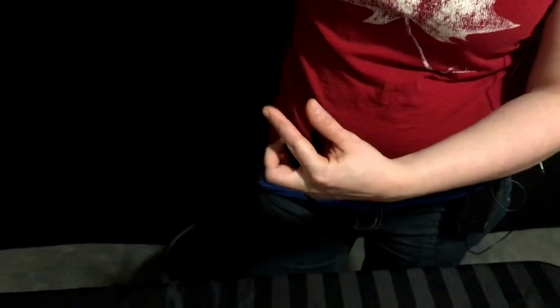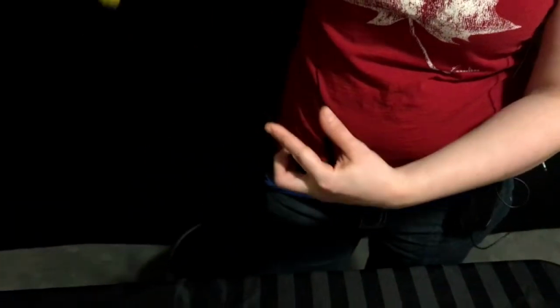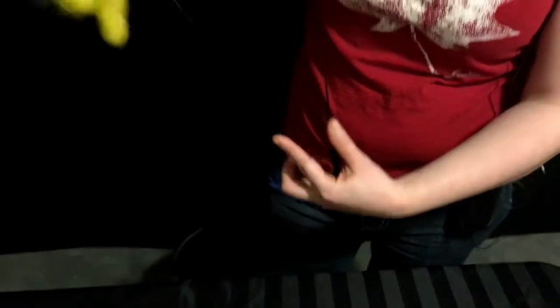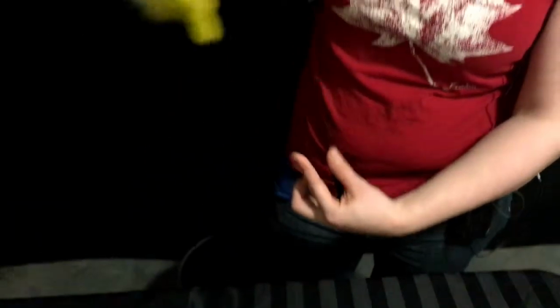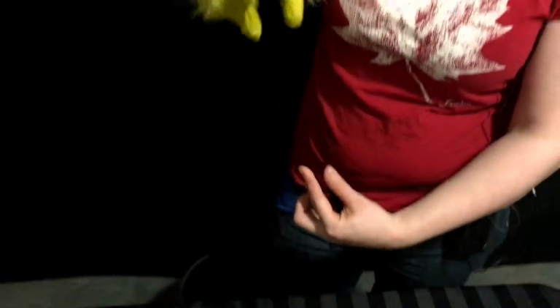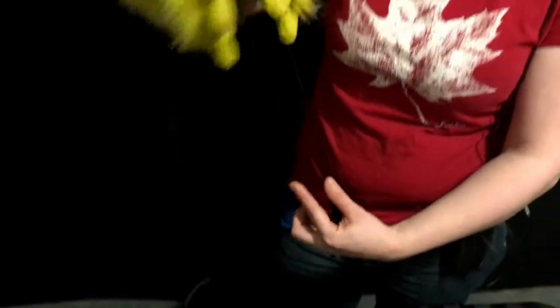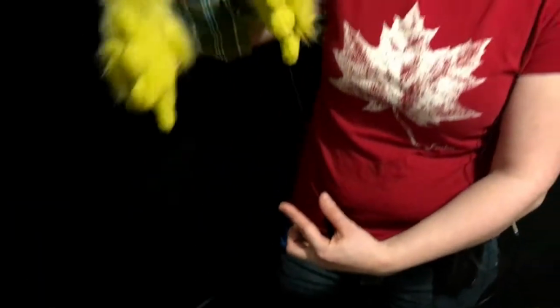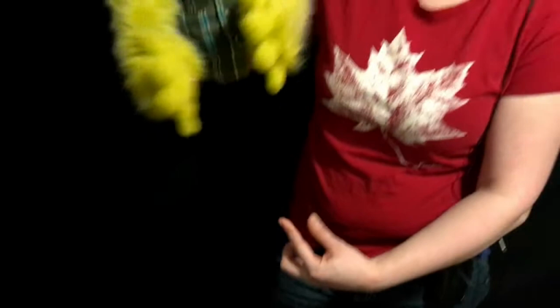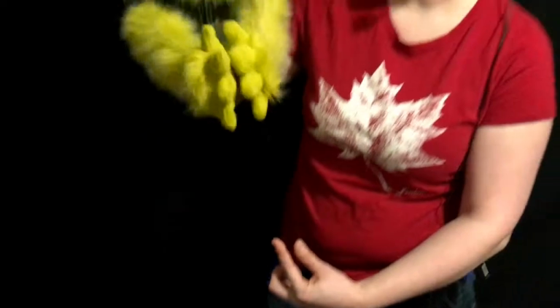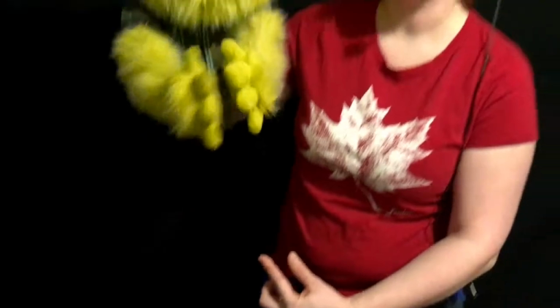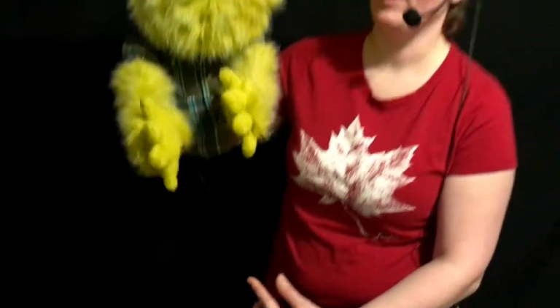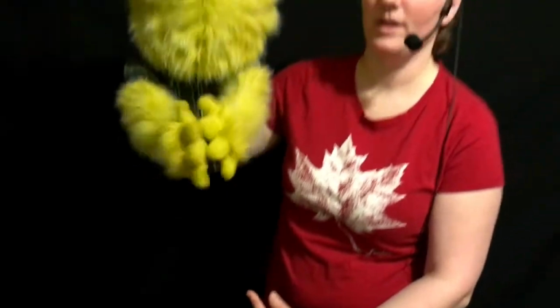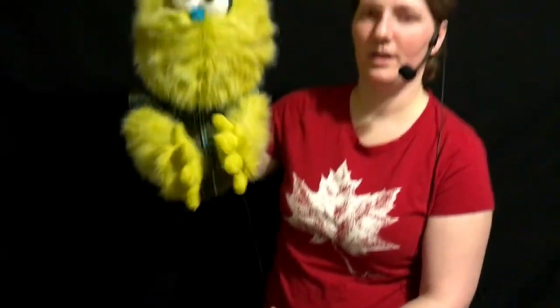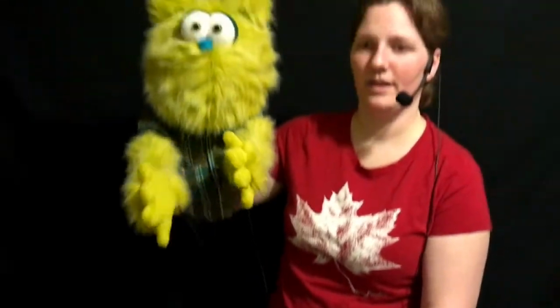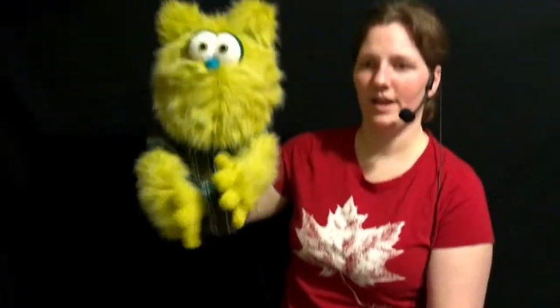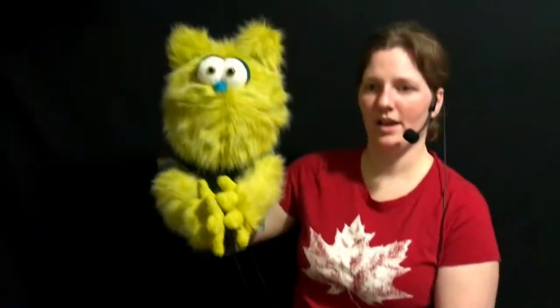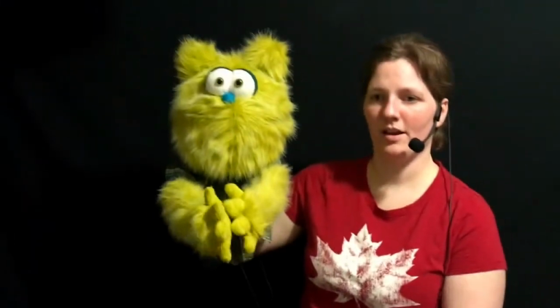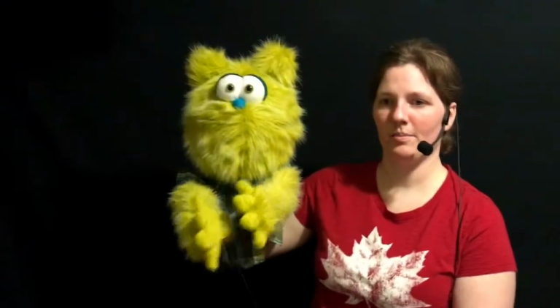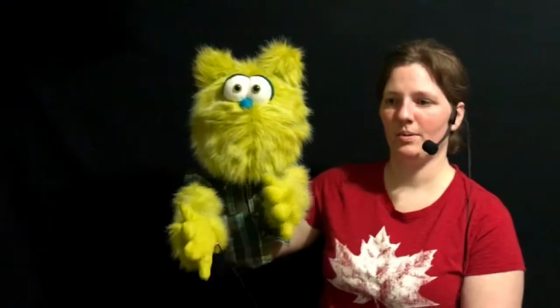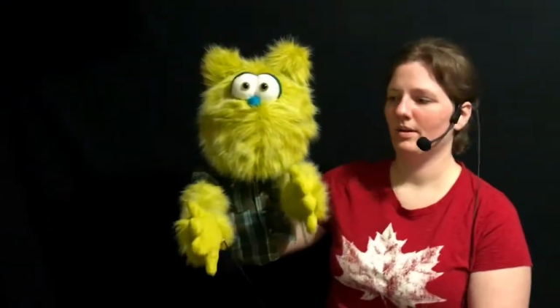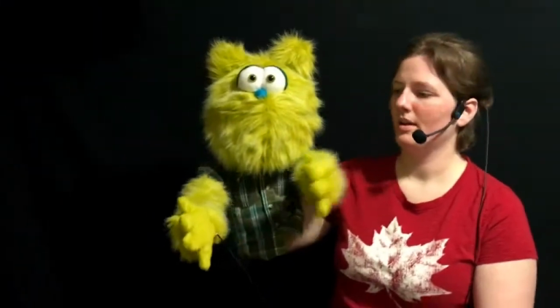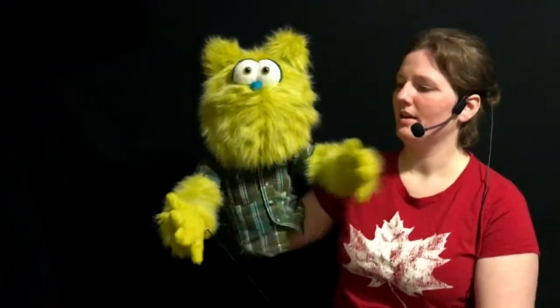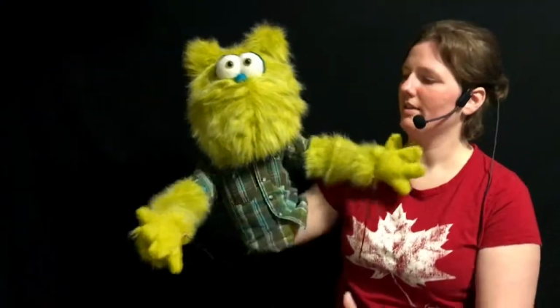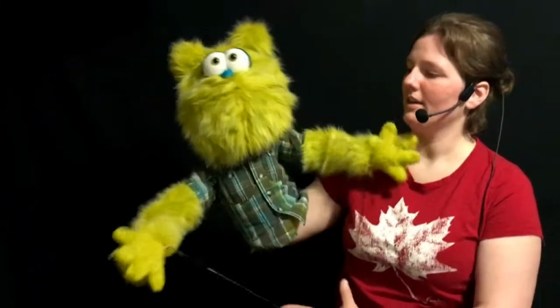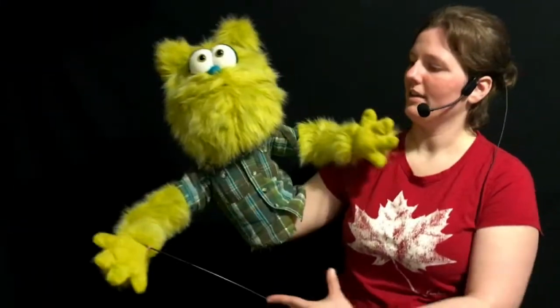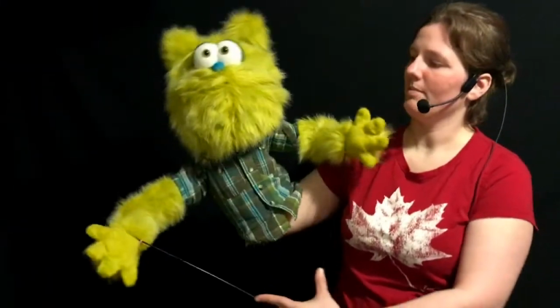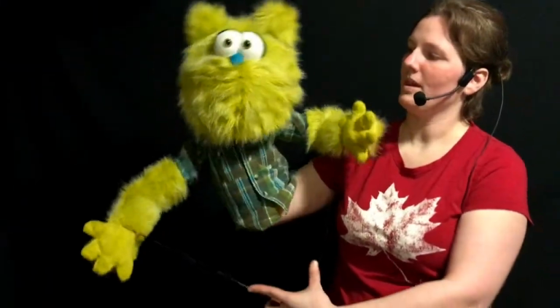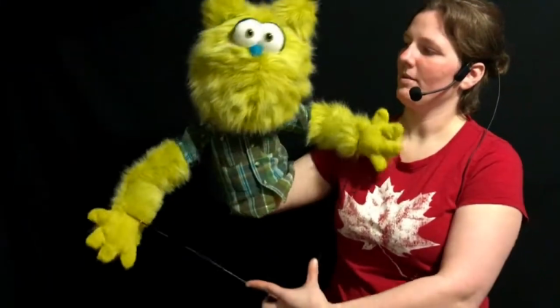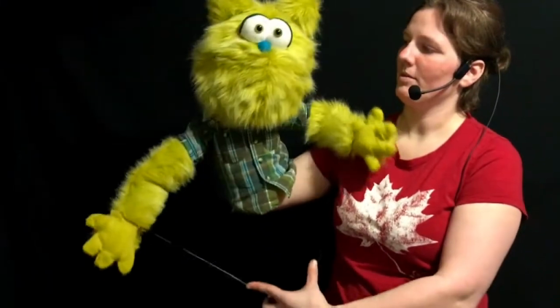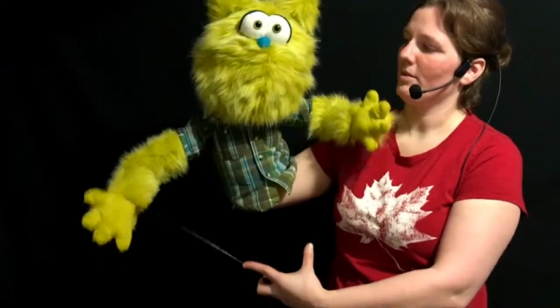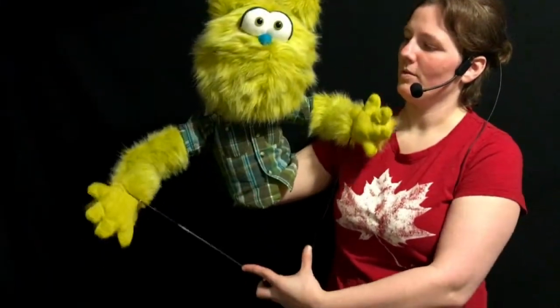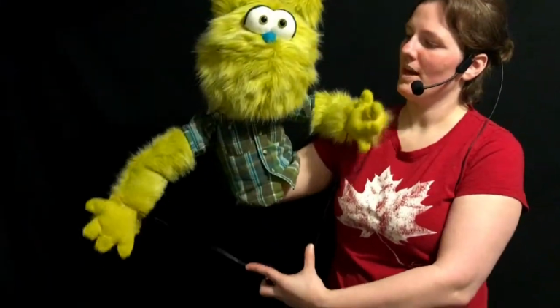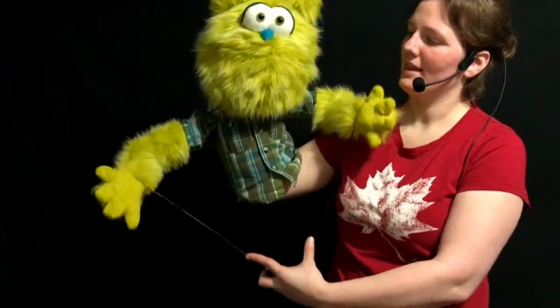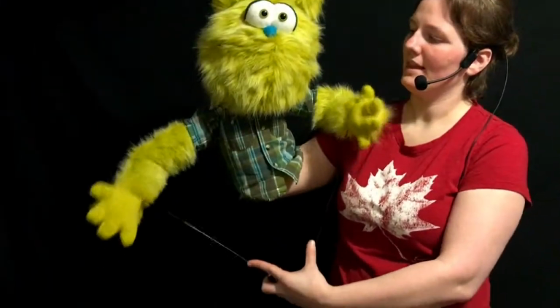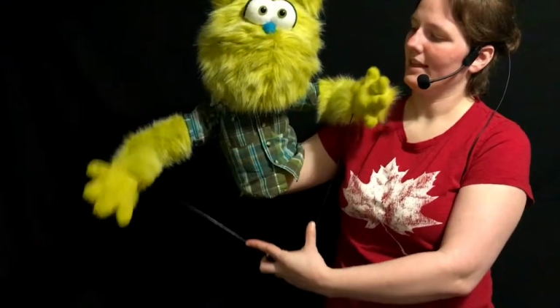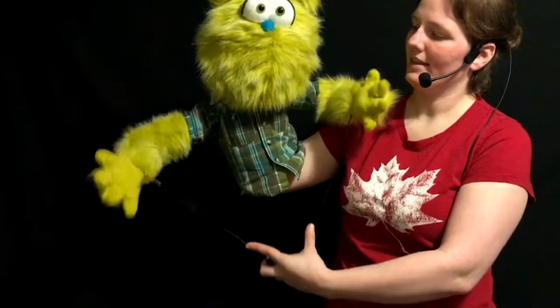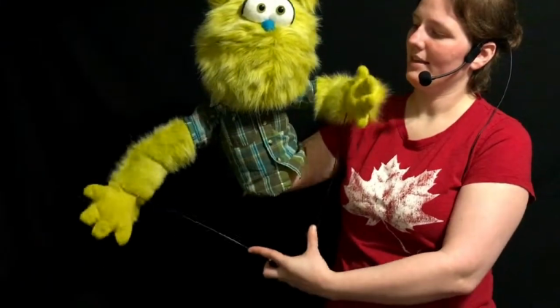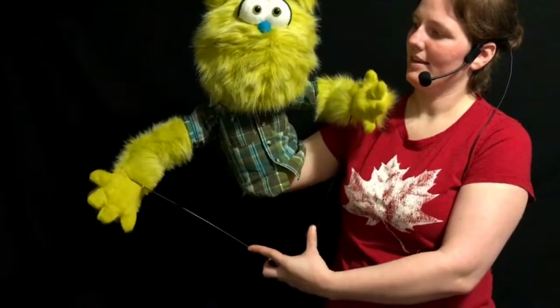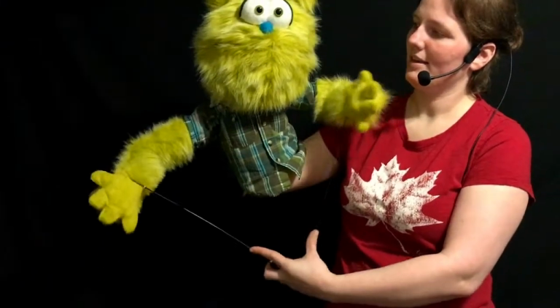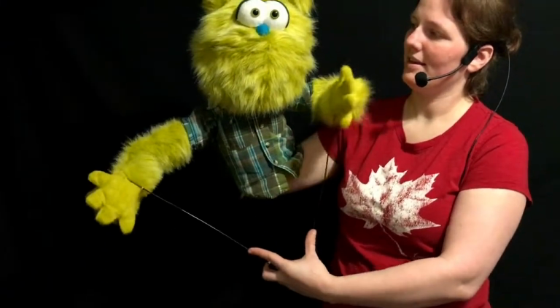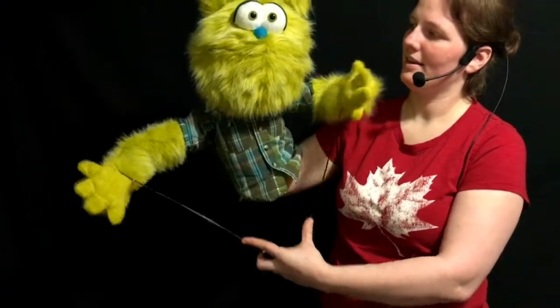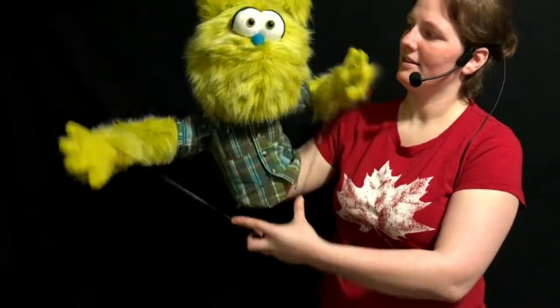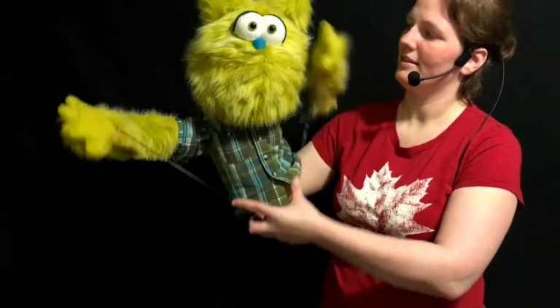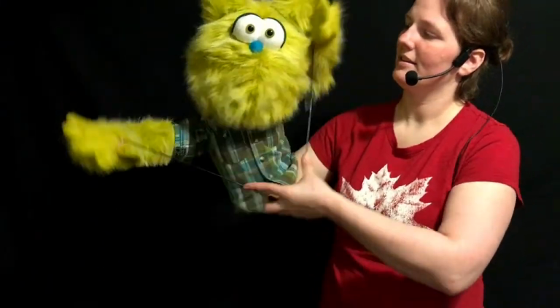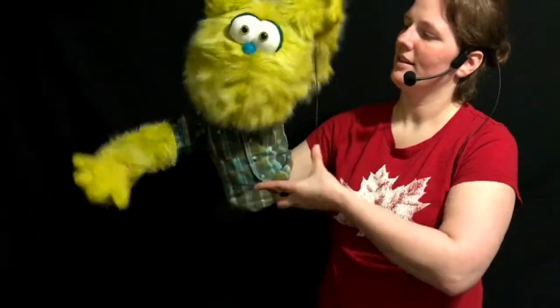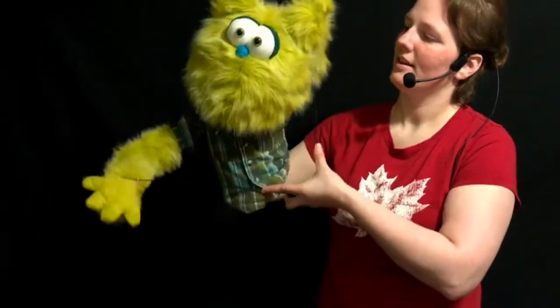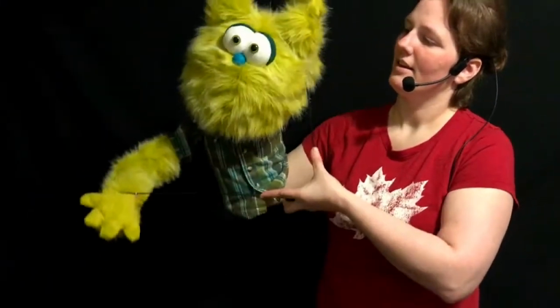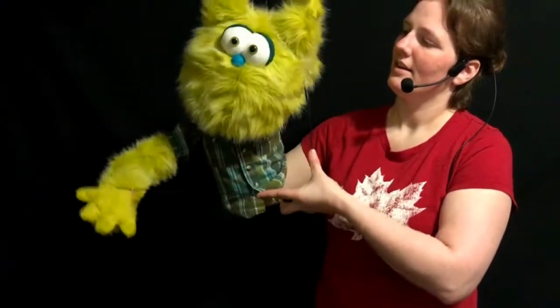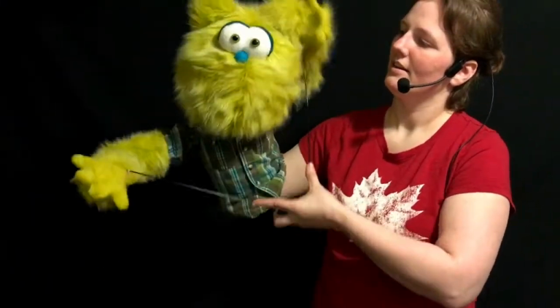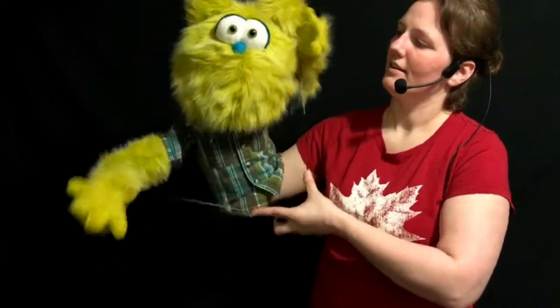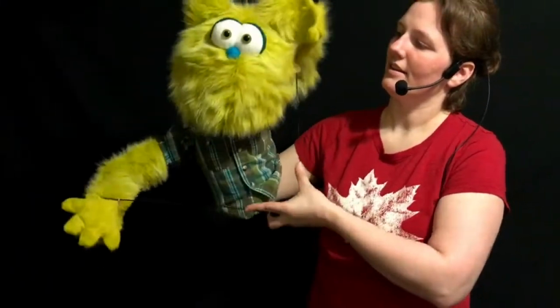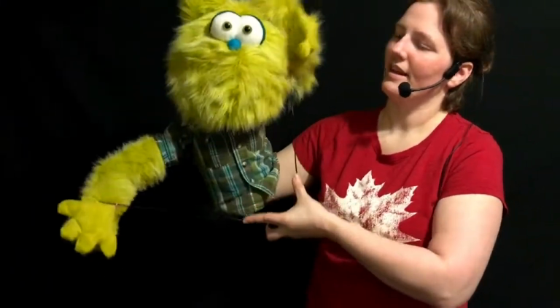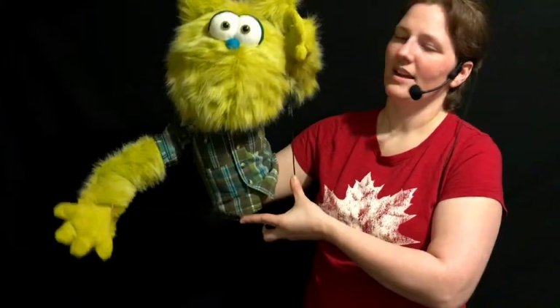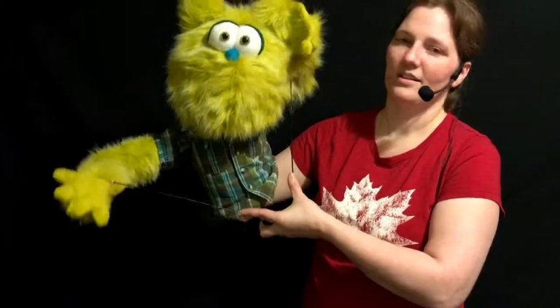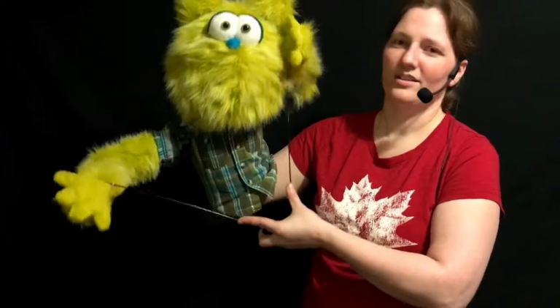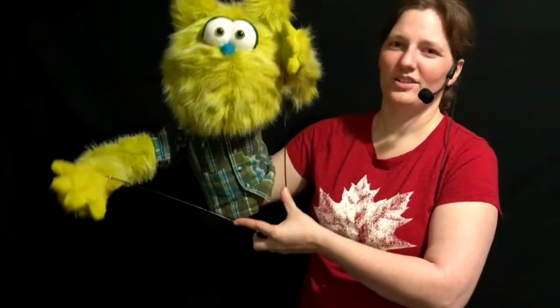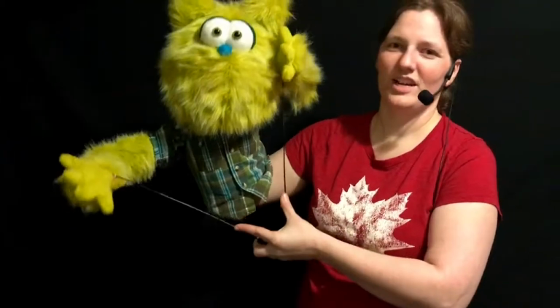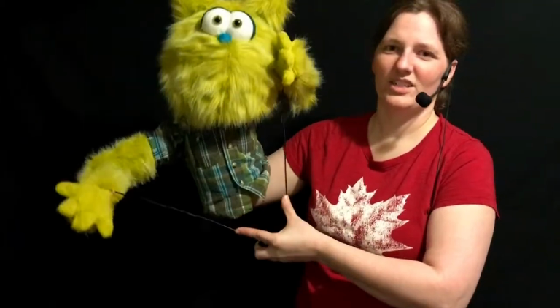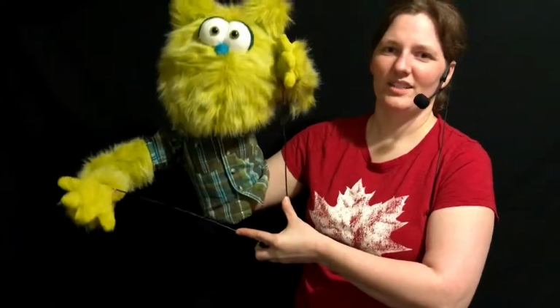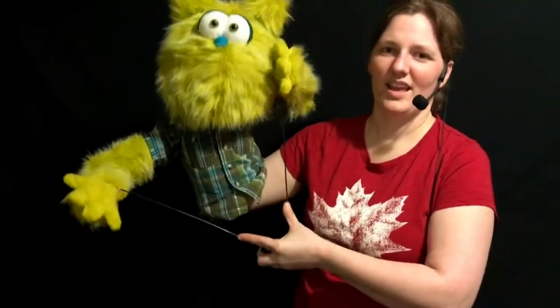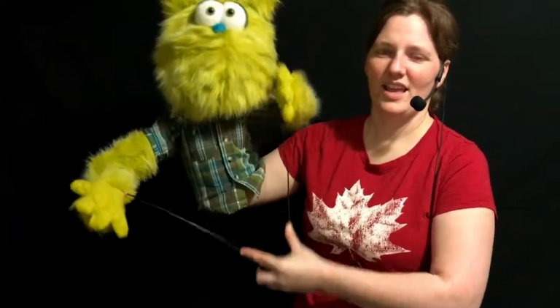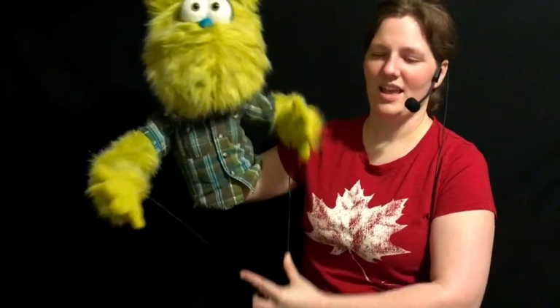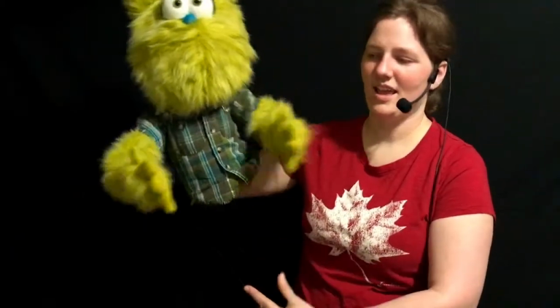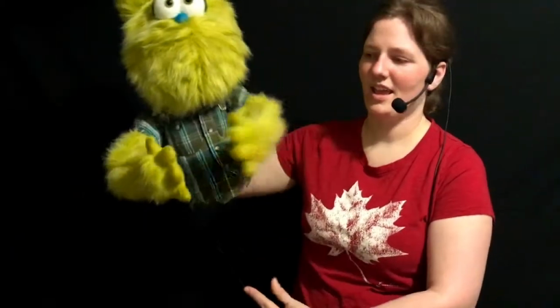They can make Kiwi clap, they can make him go wide like this, and they can kind of scratch his head.